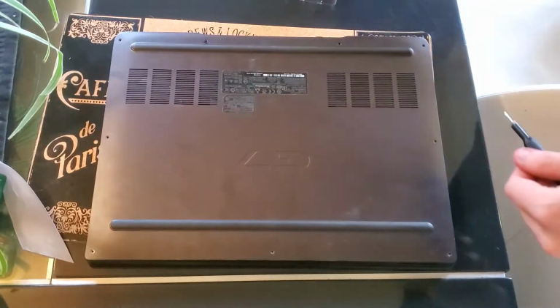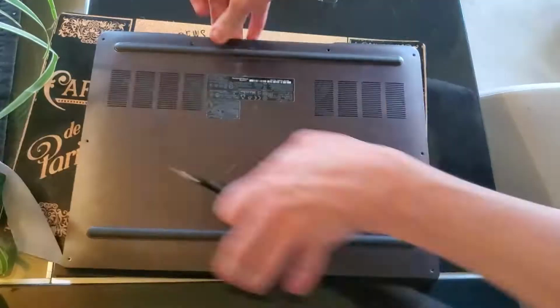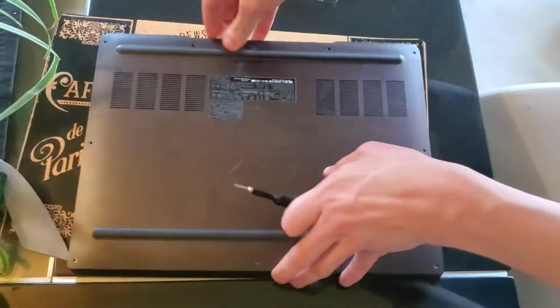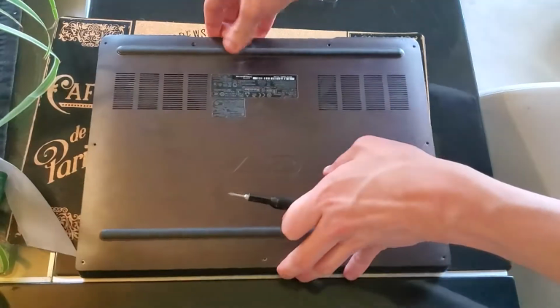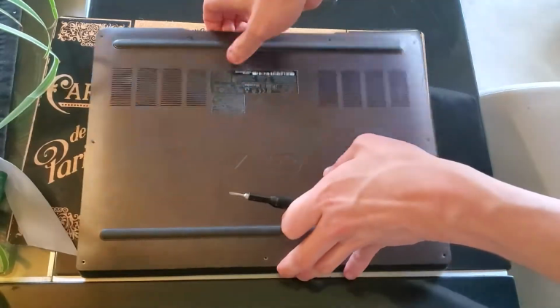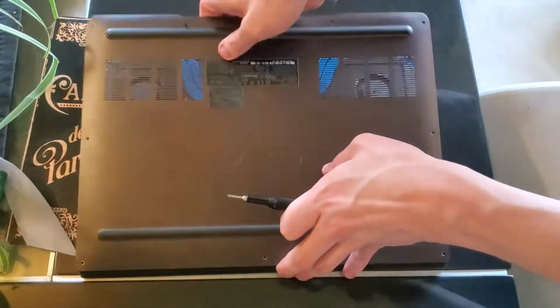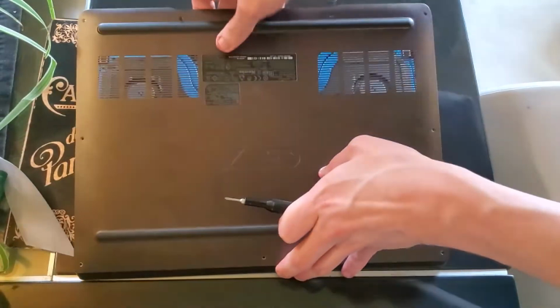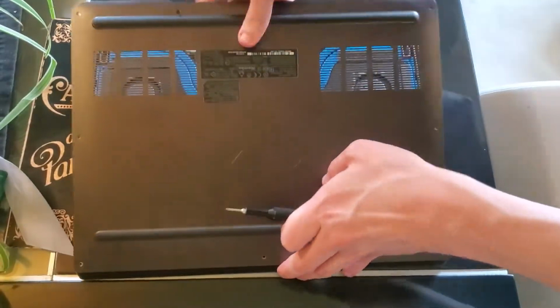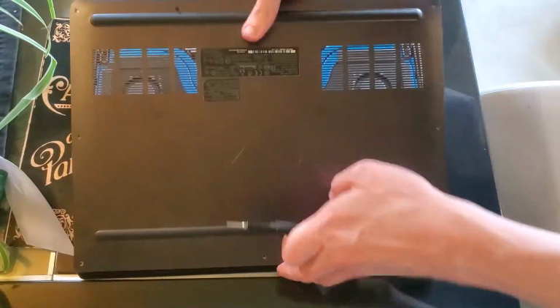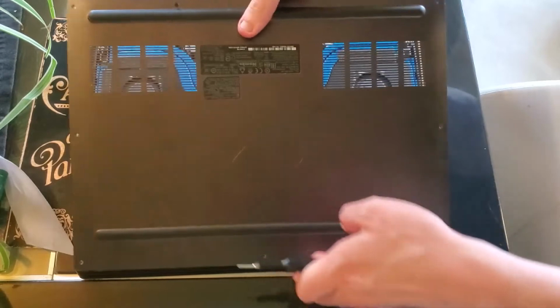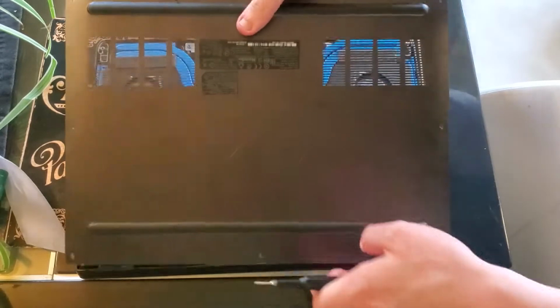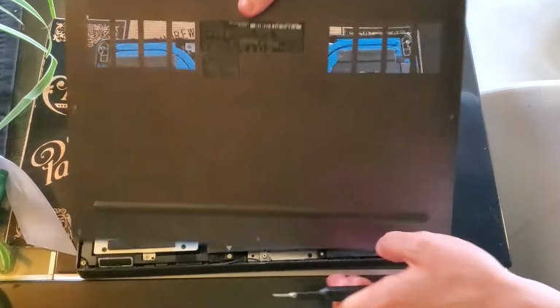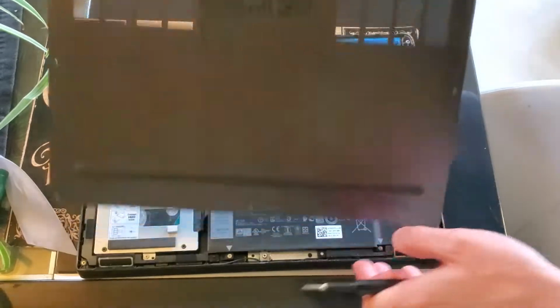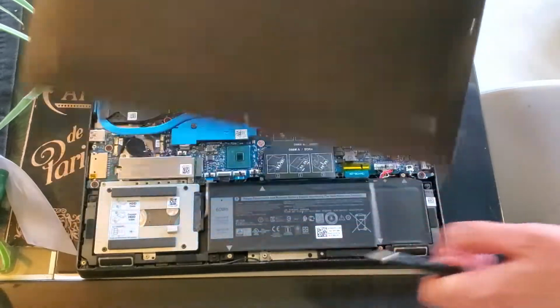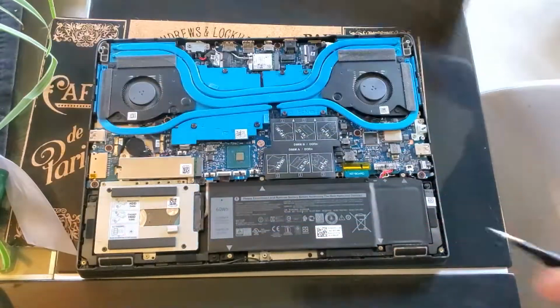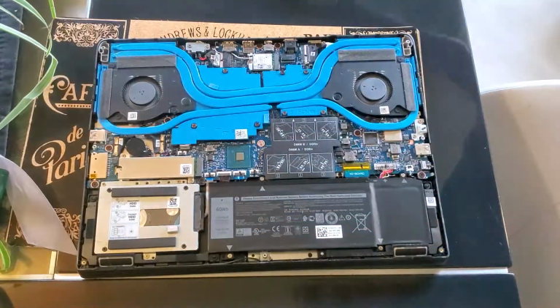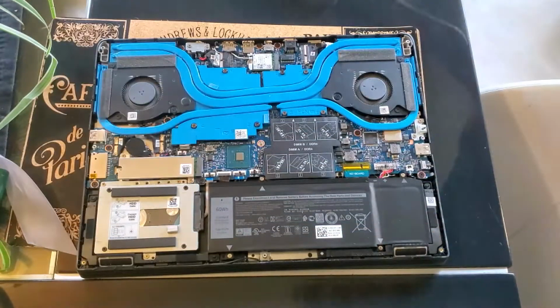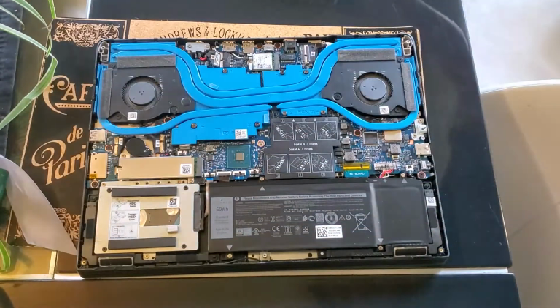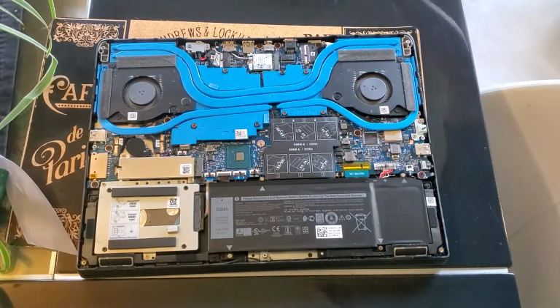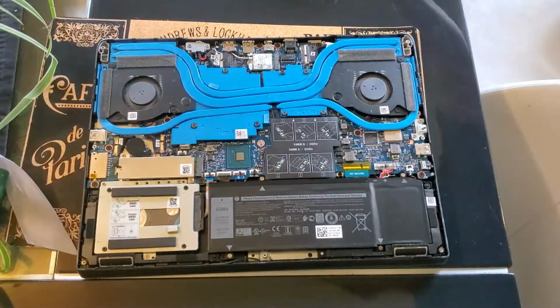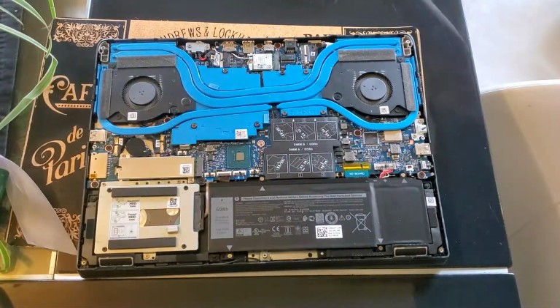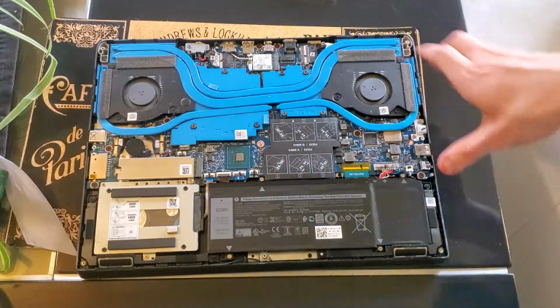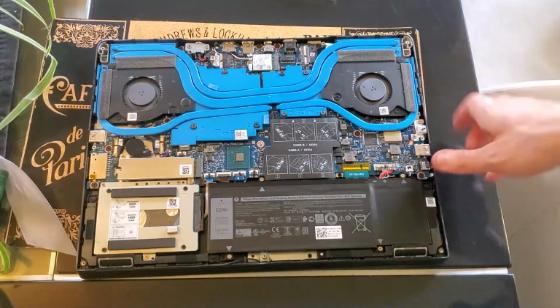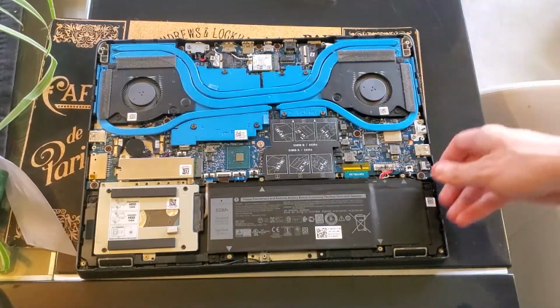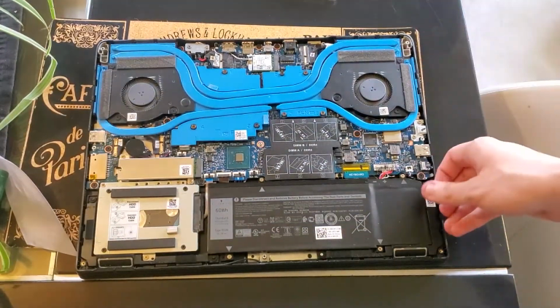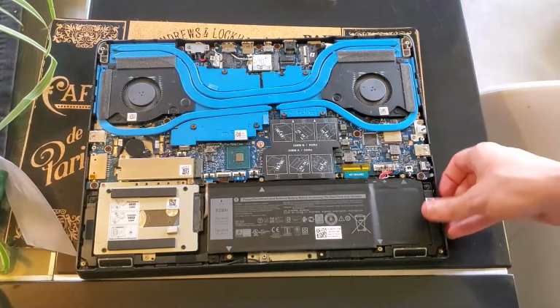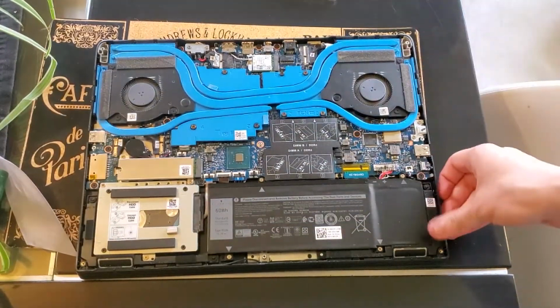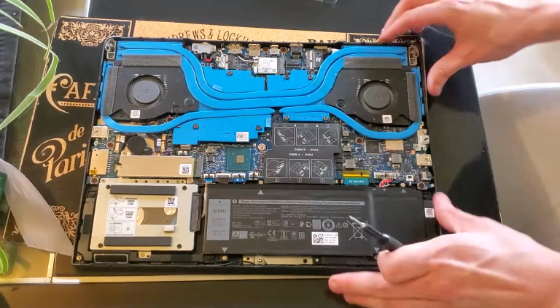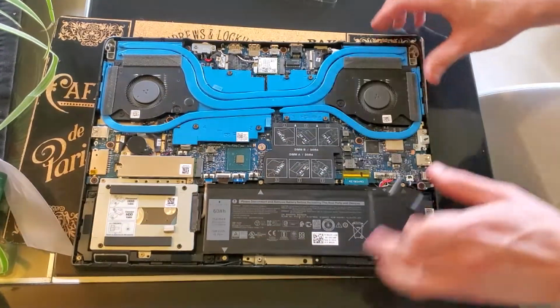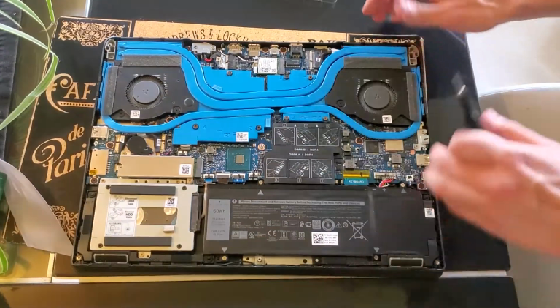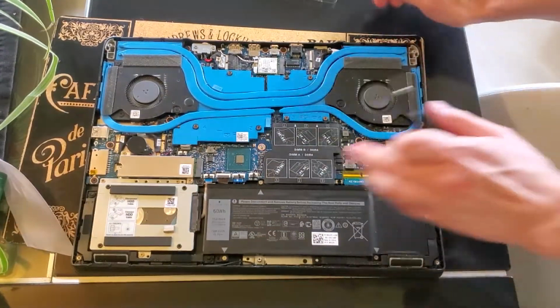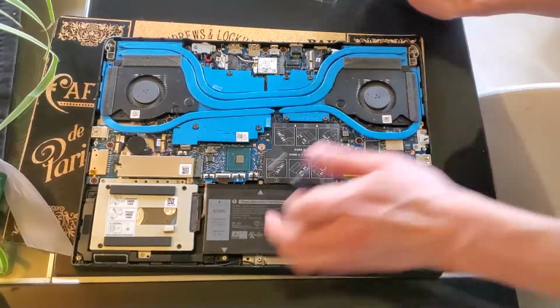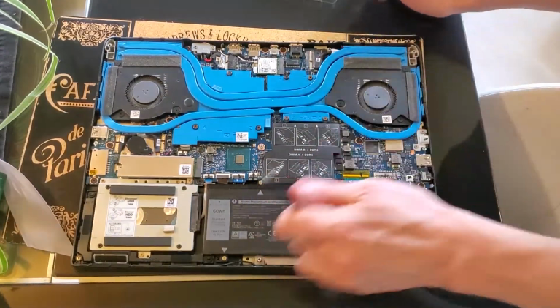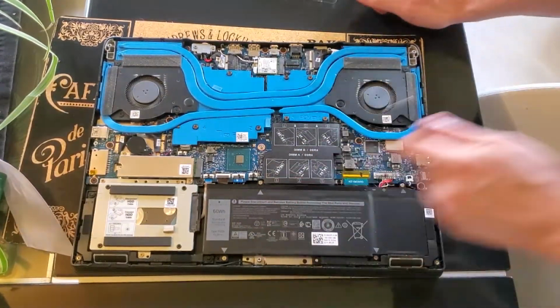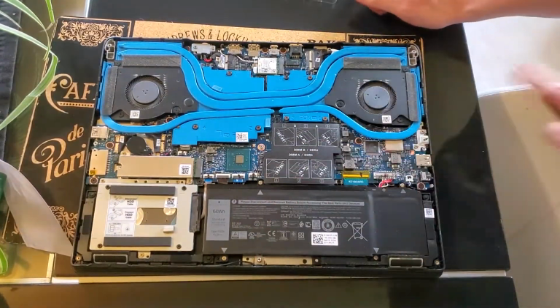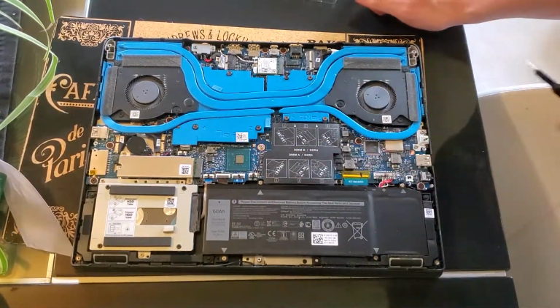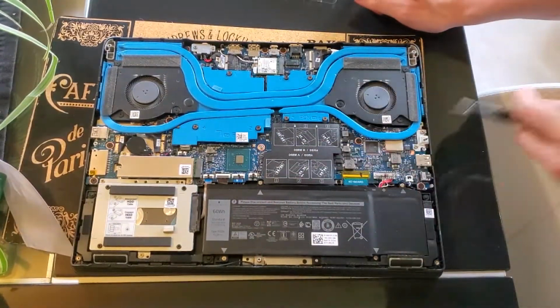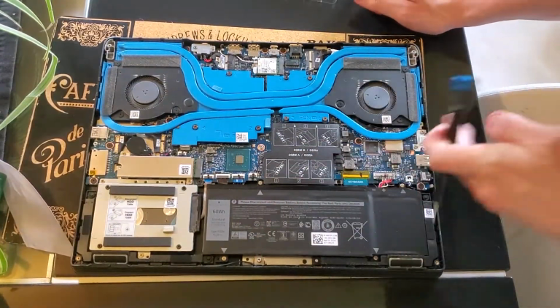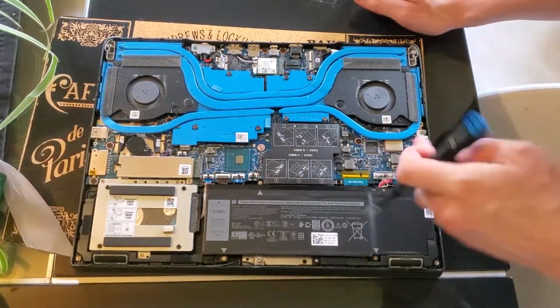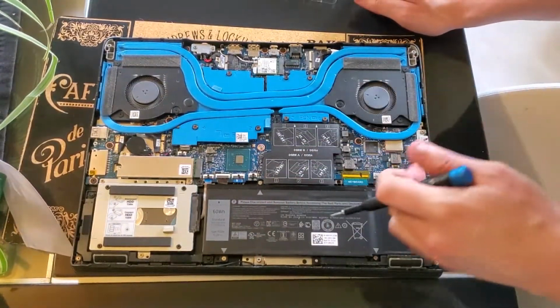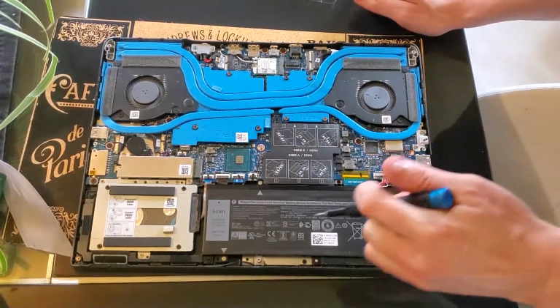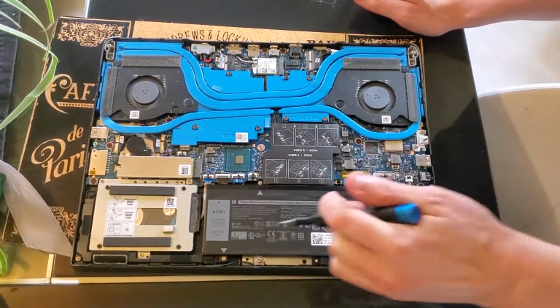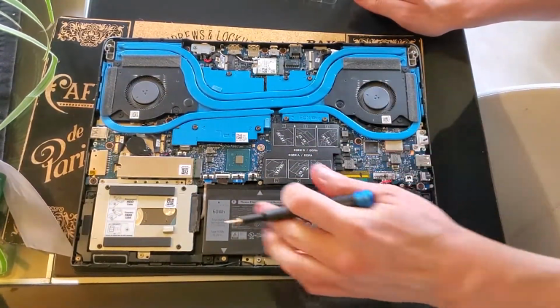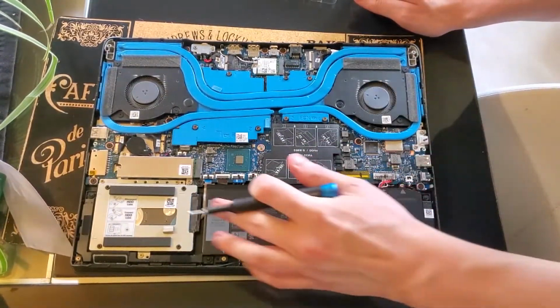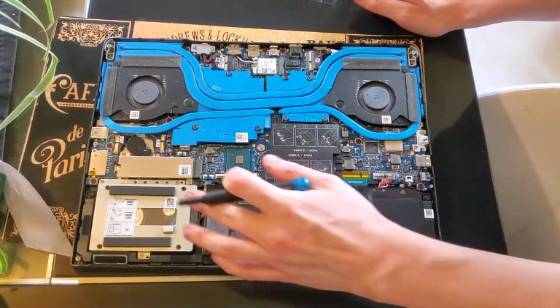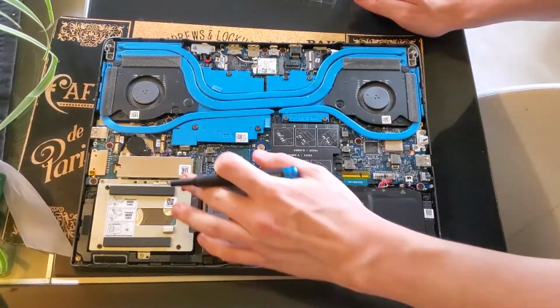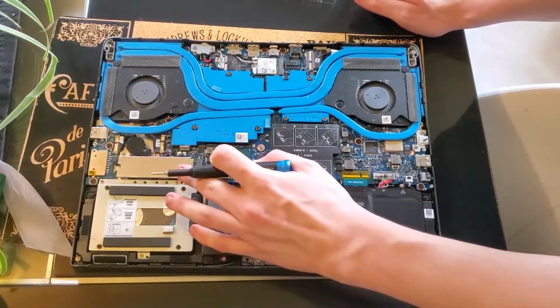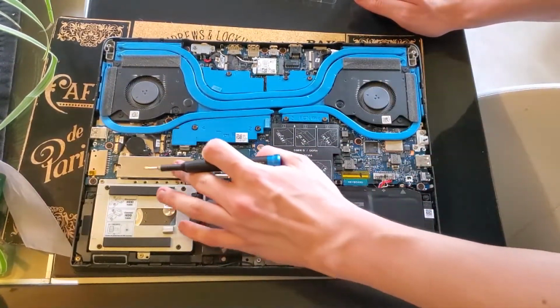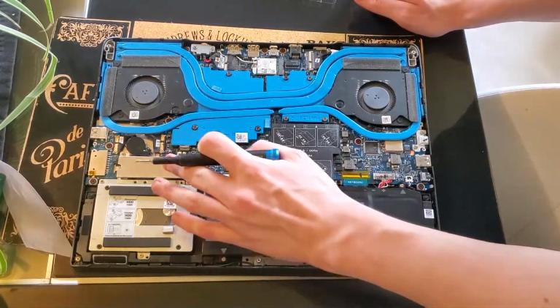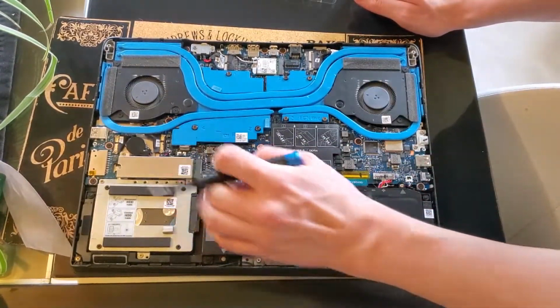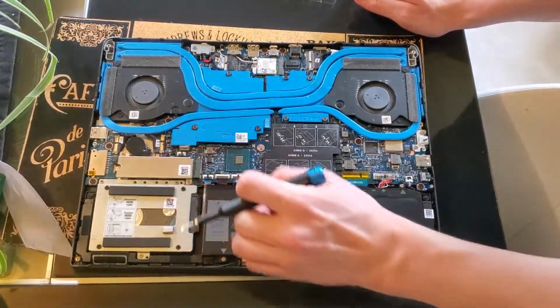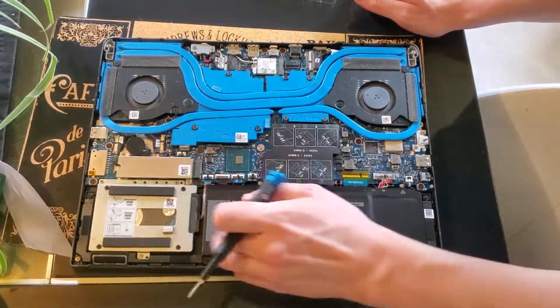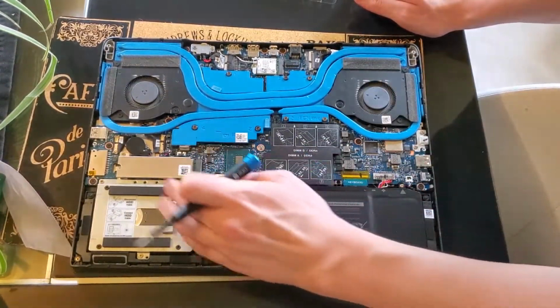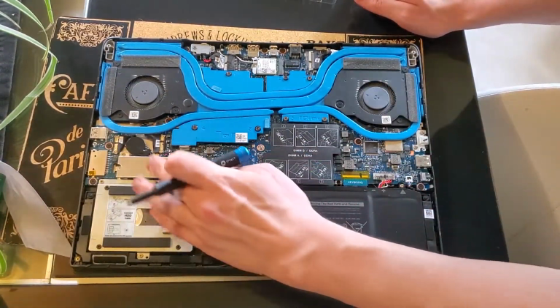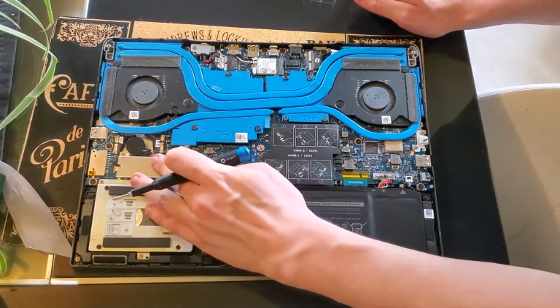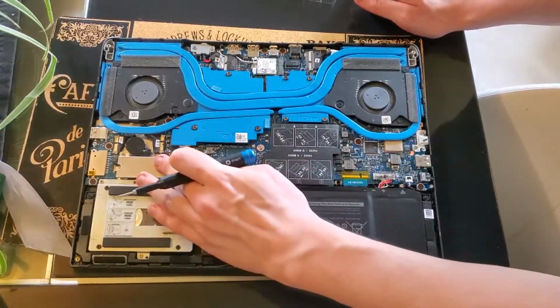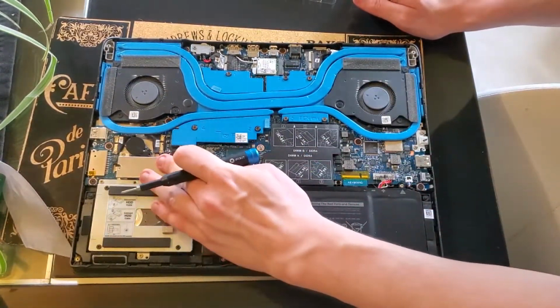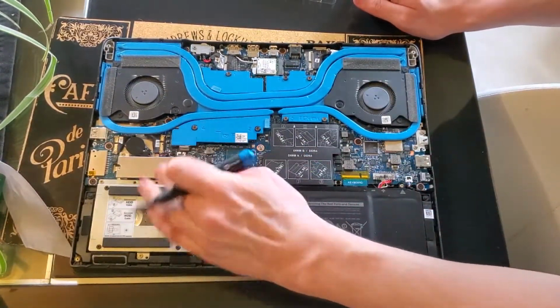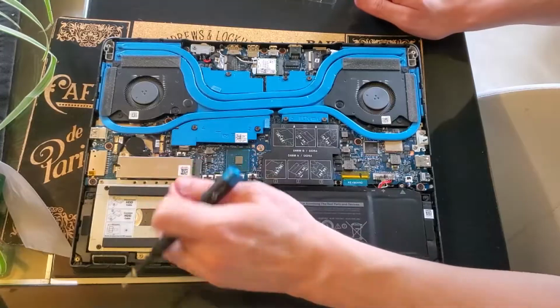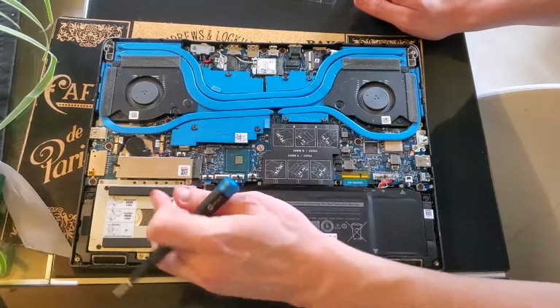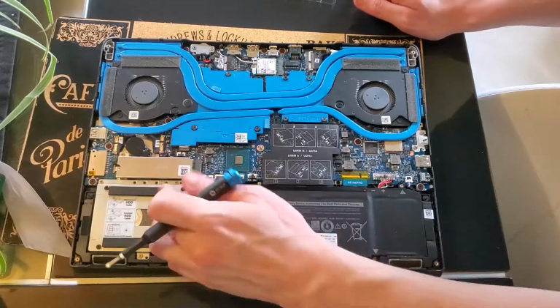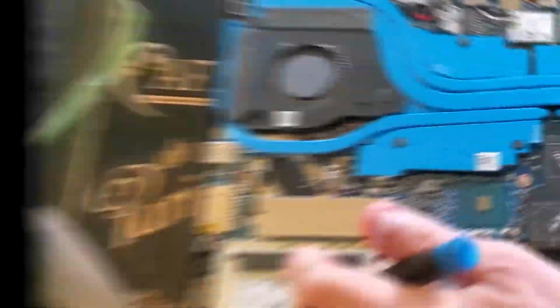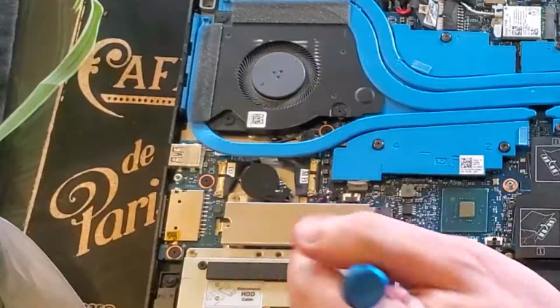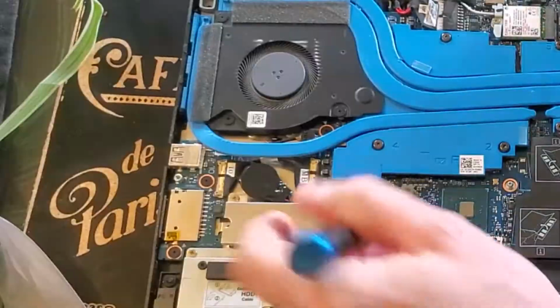It should just pop off like that. Great. So our M.2 is right under here, under the shield.